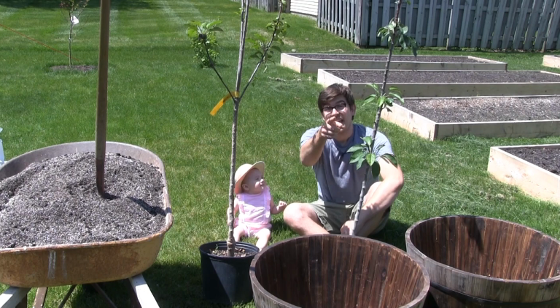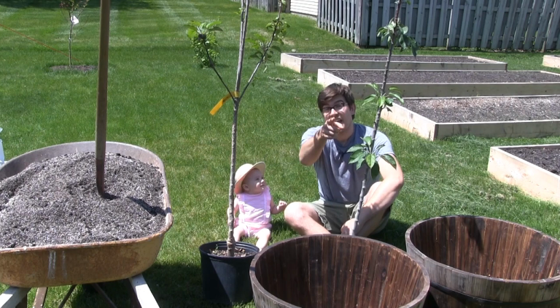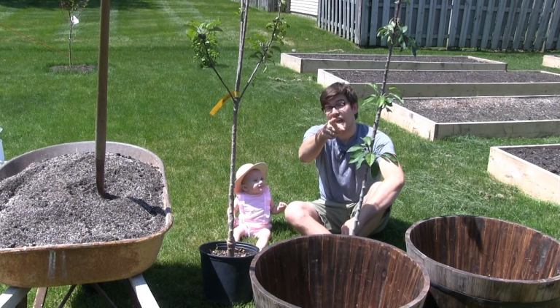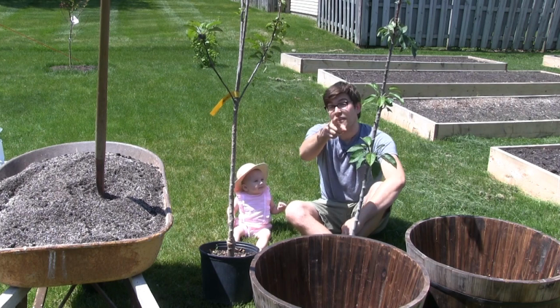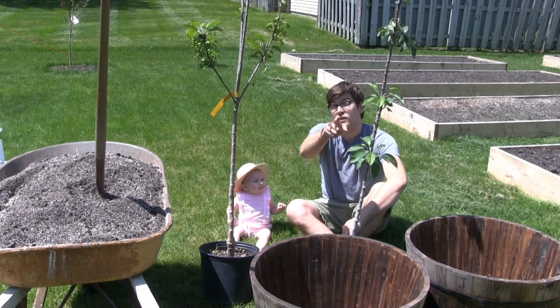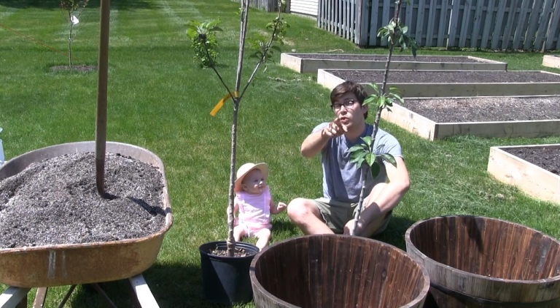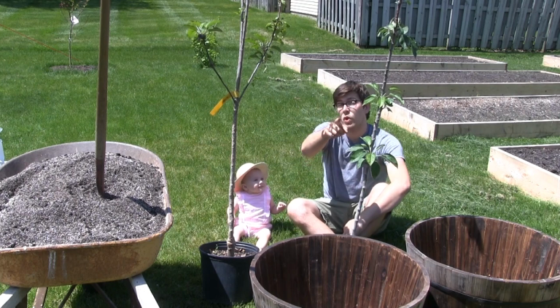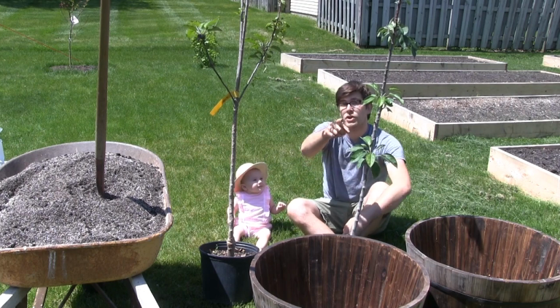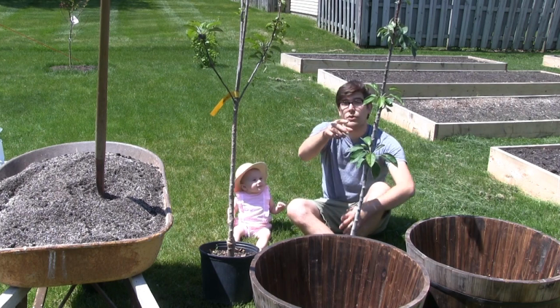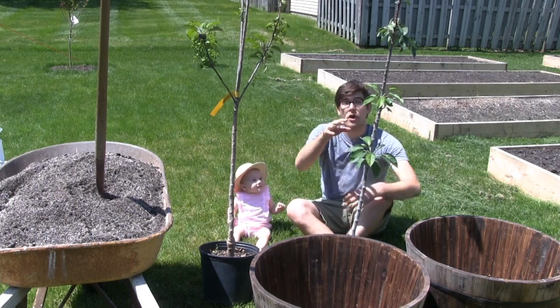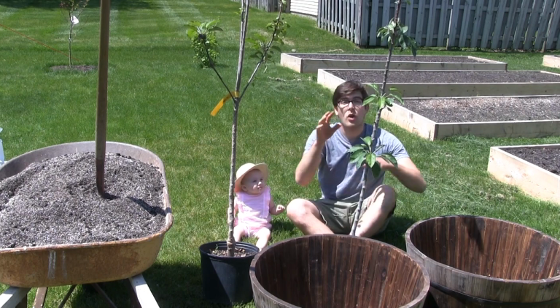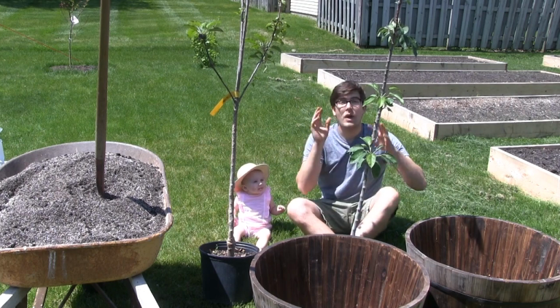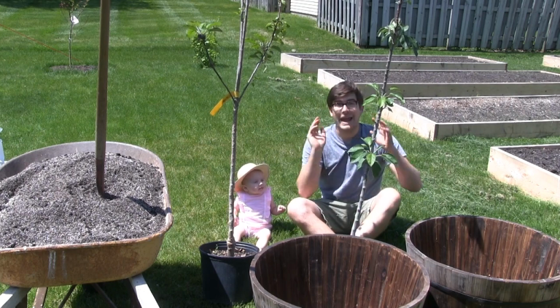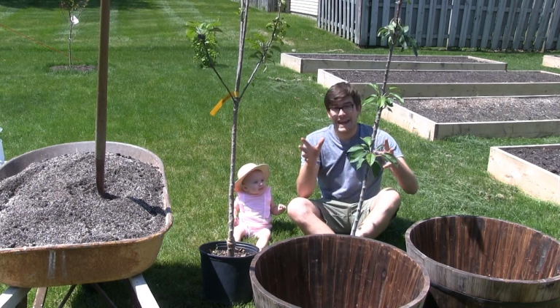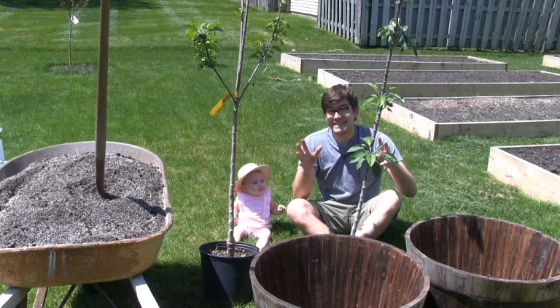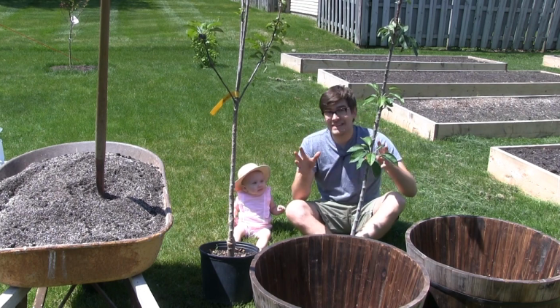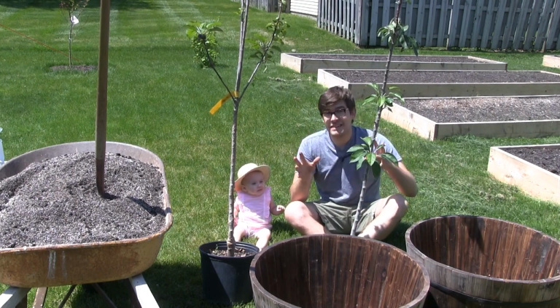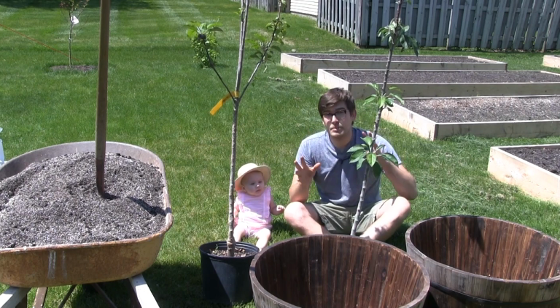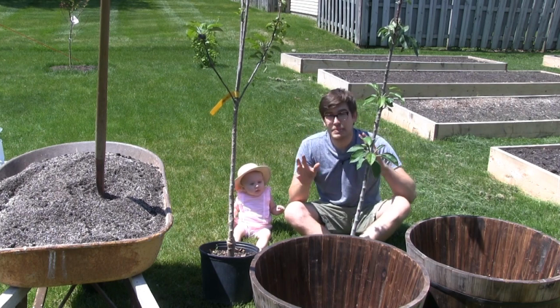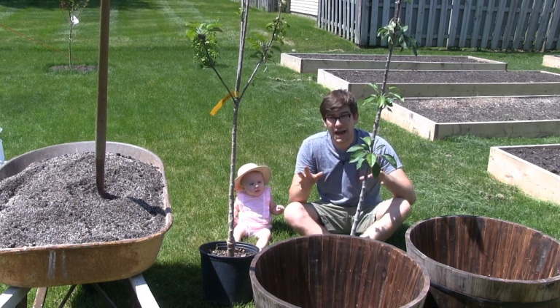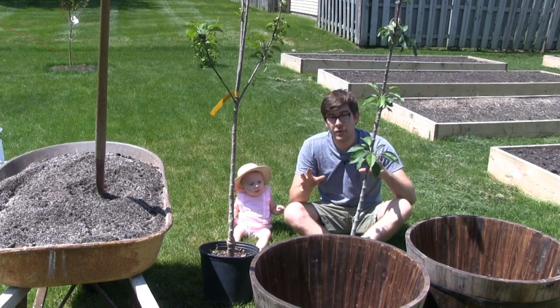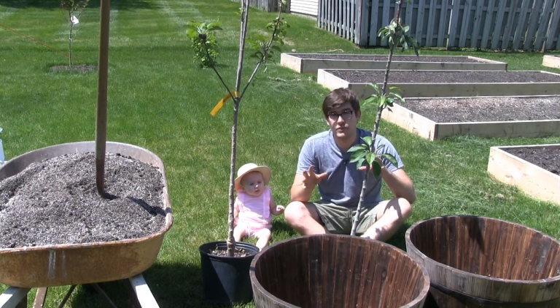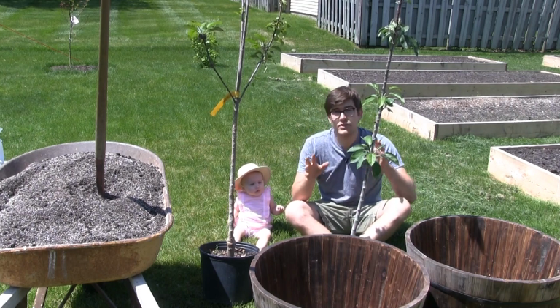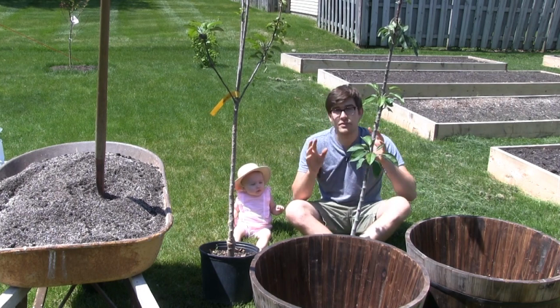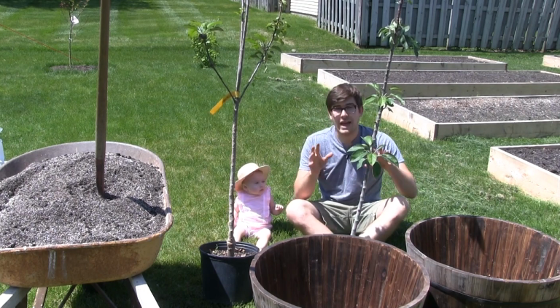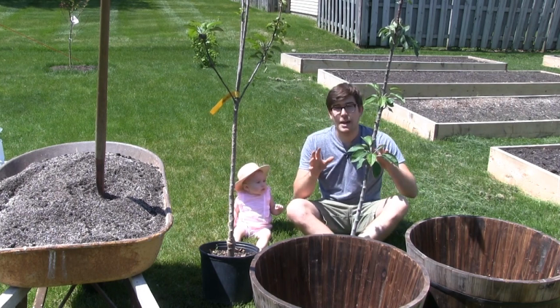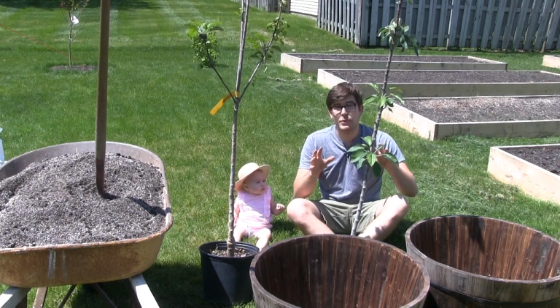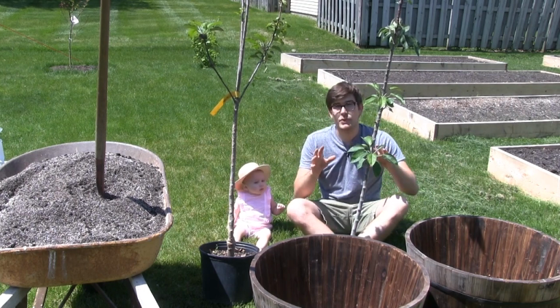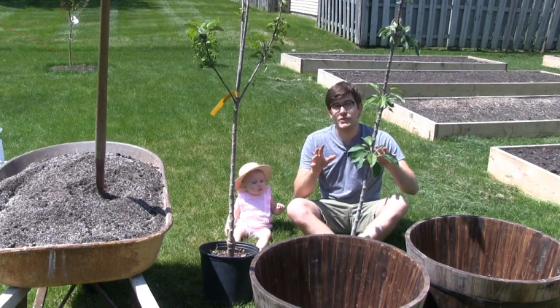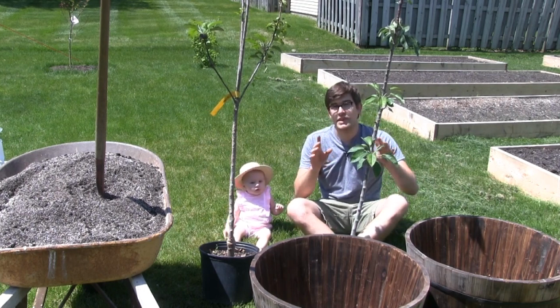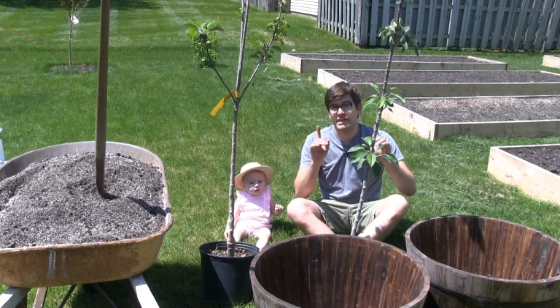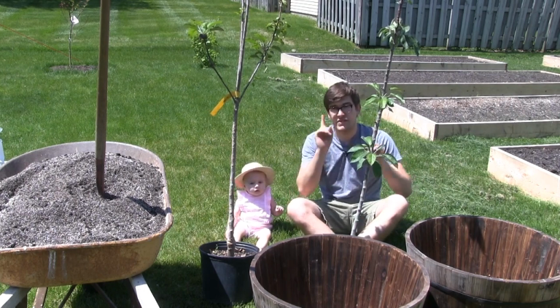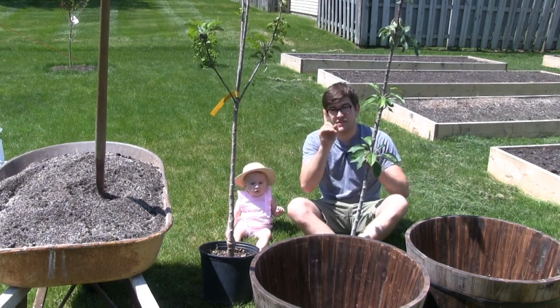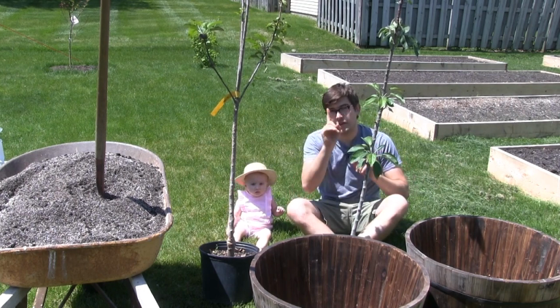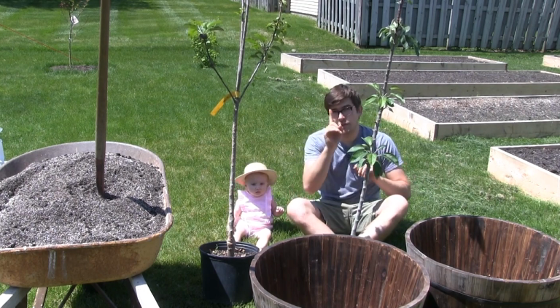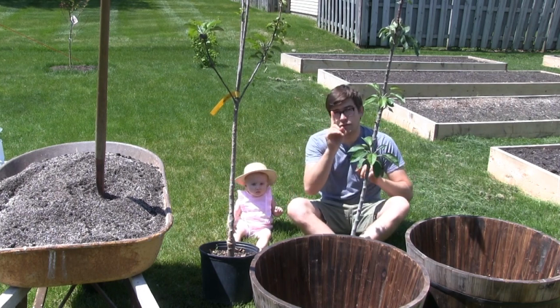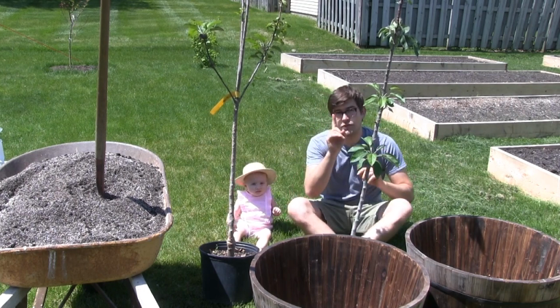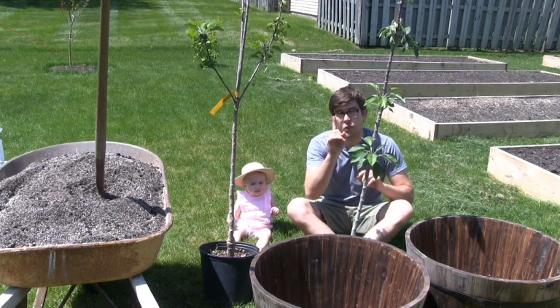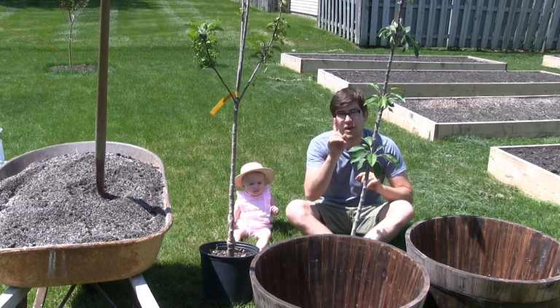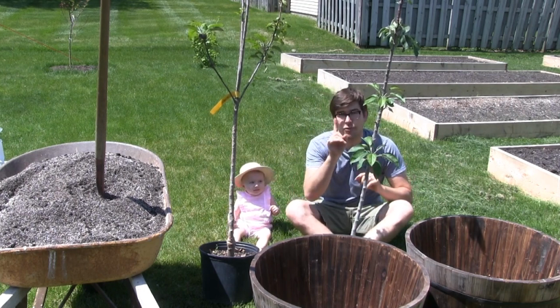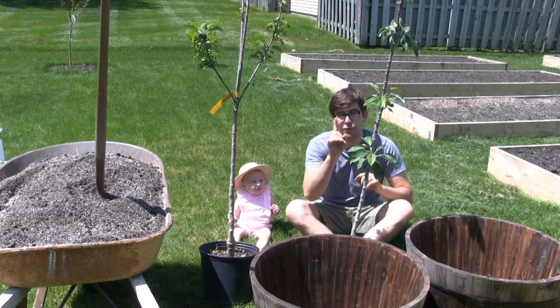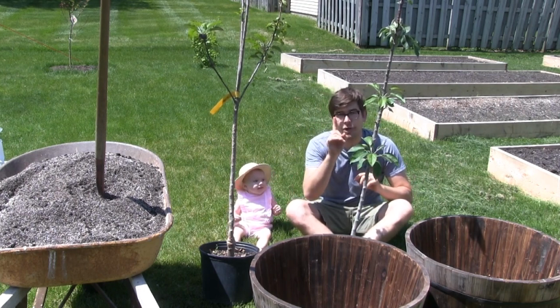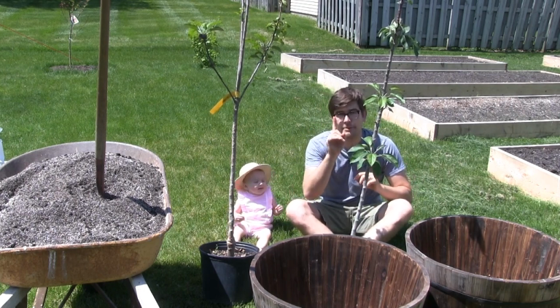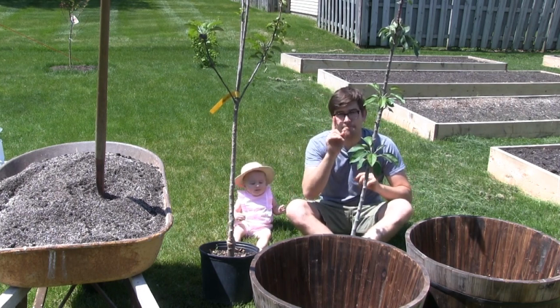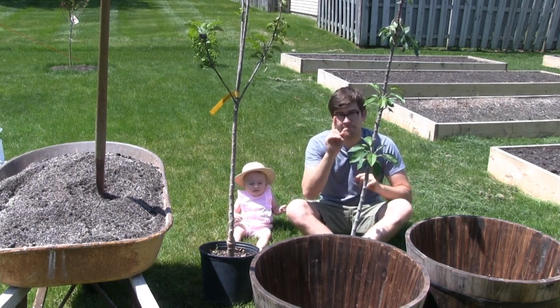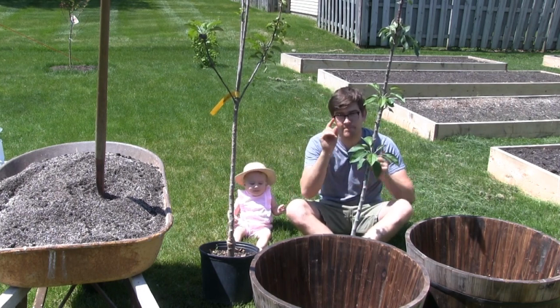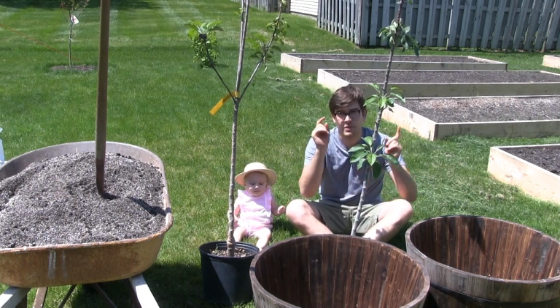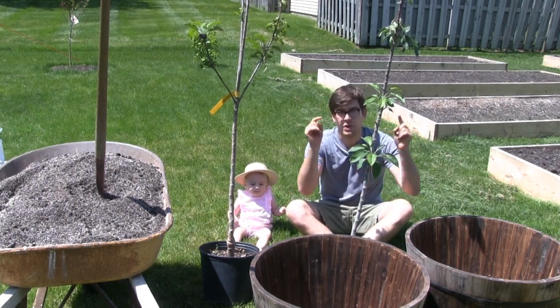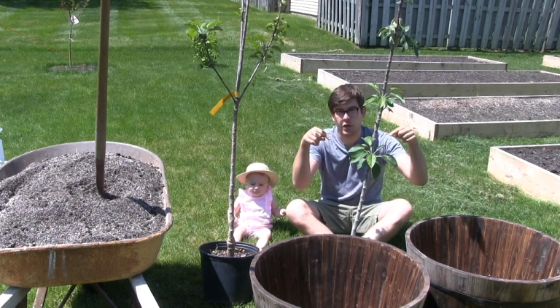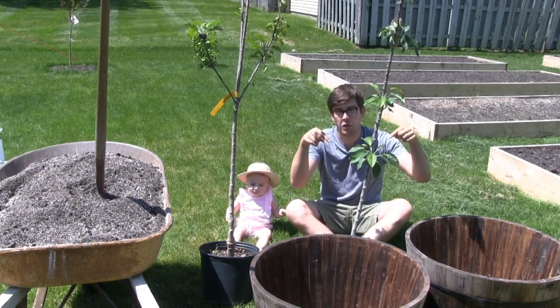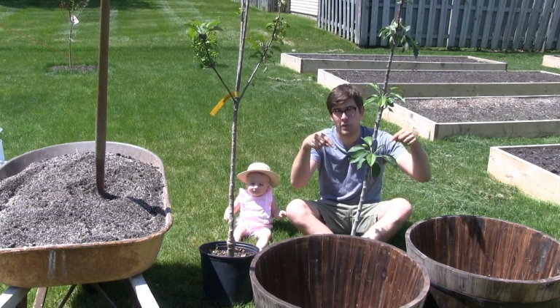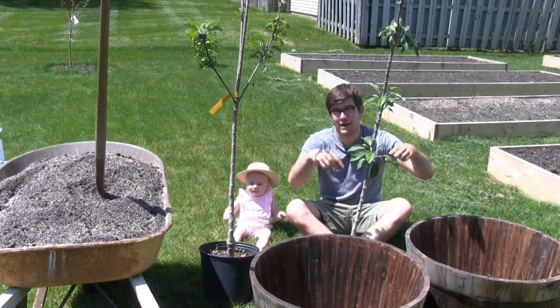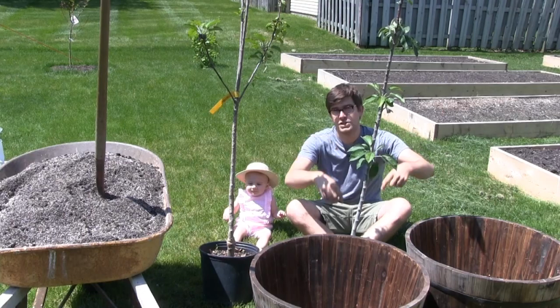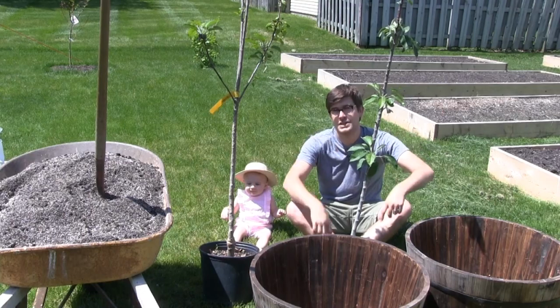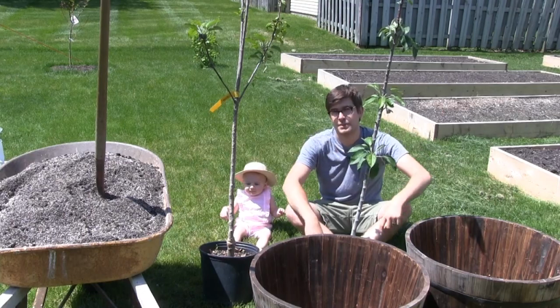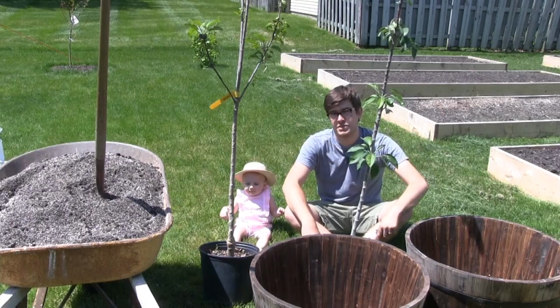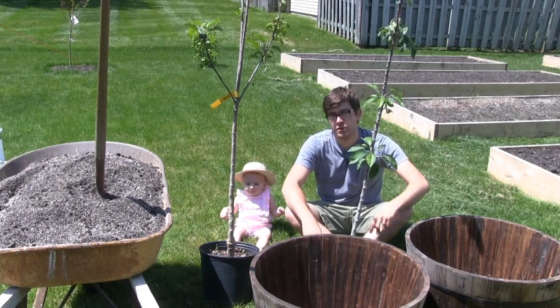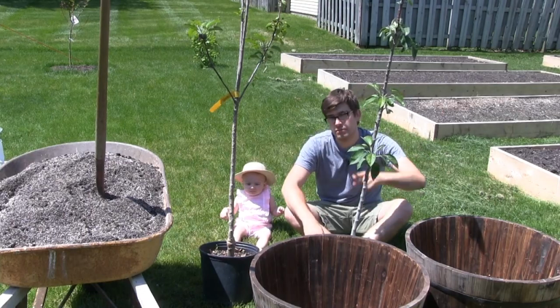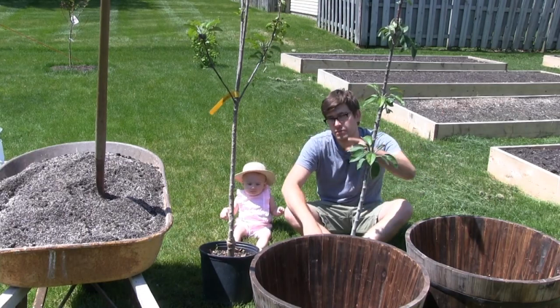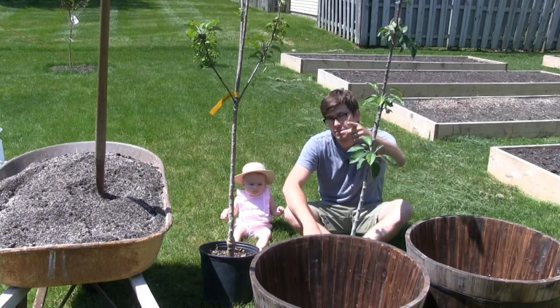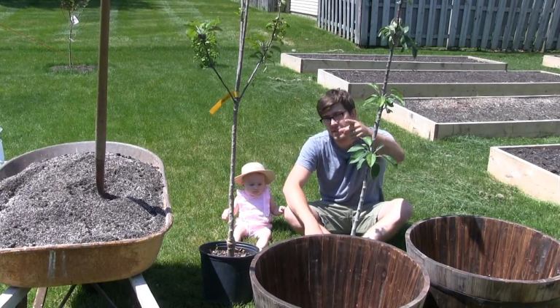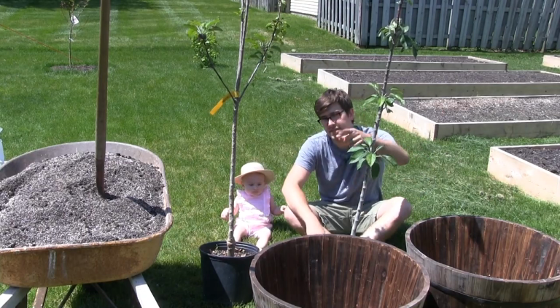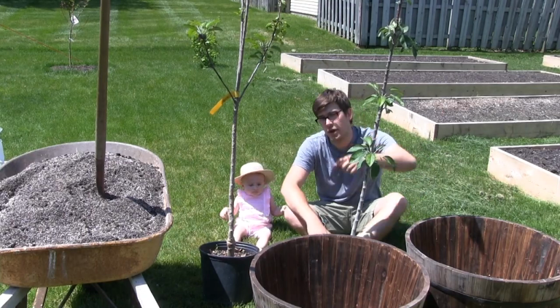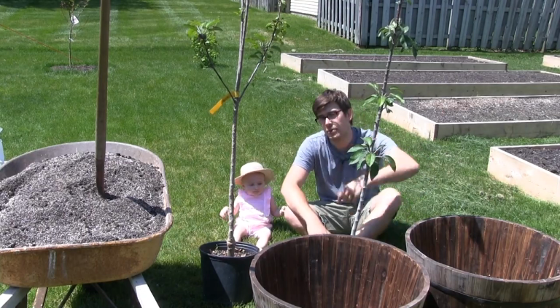If you want to grow 18 pounds of apples in a single square foot, you're going to want to watch this episode. Let's go.